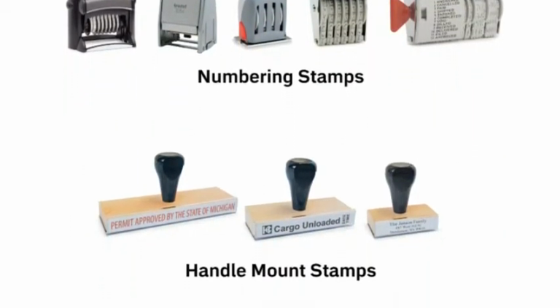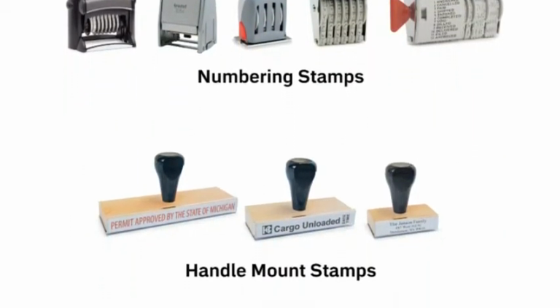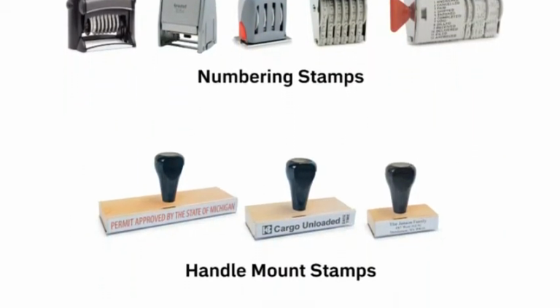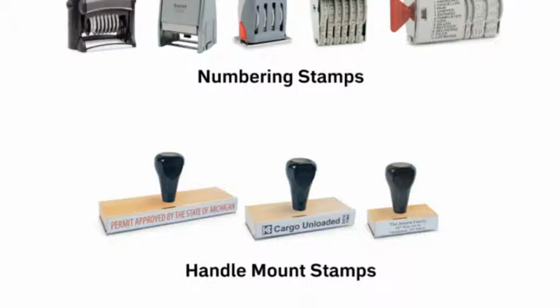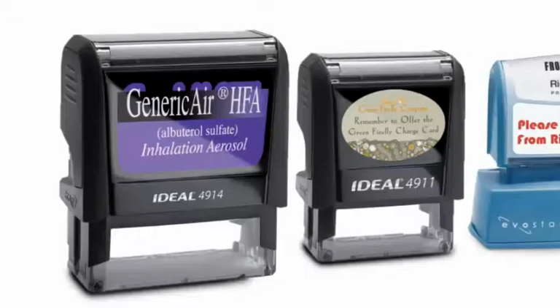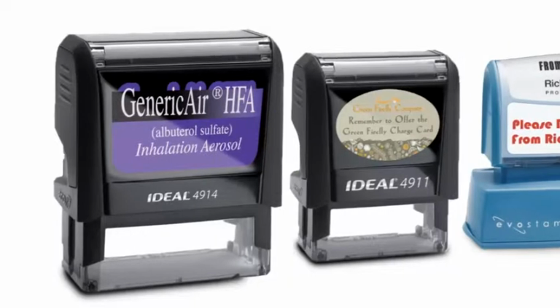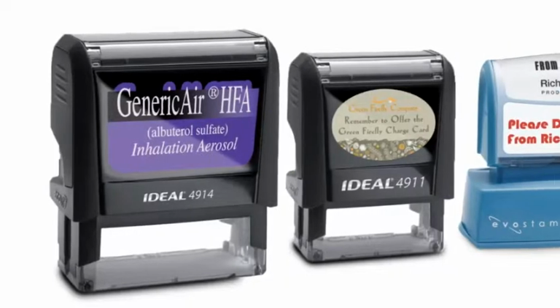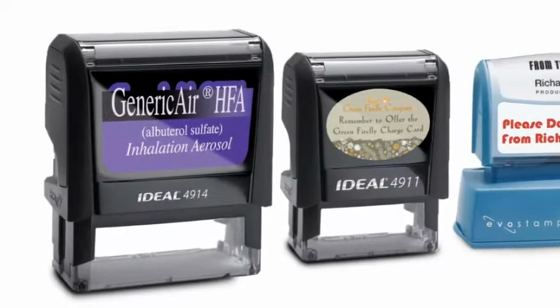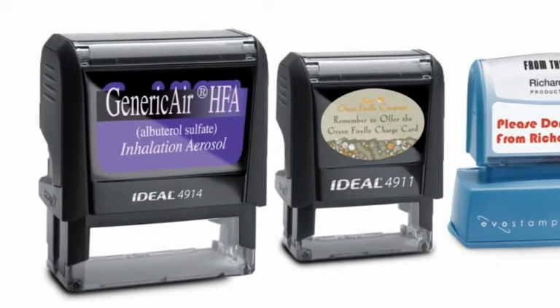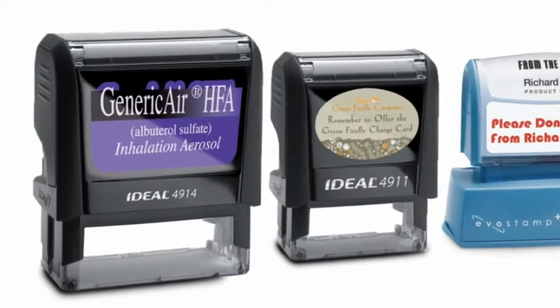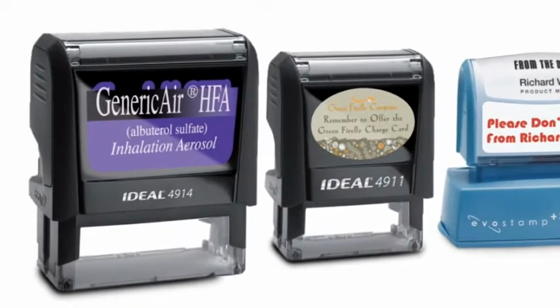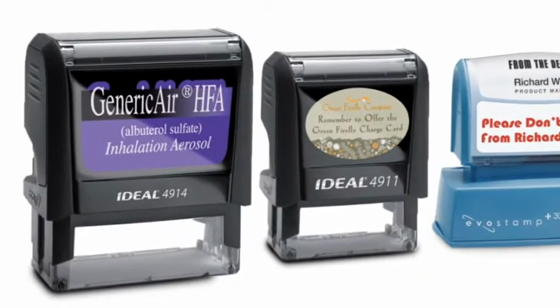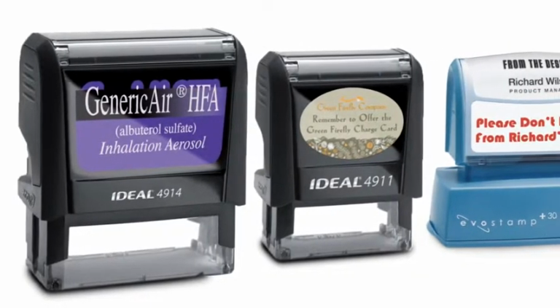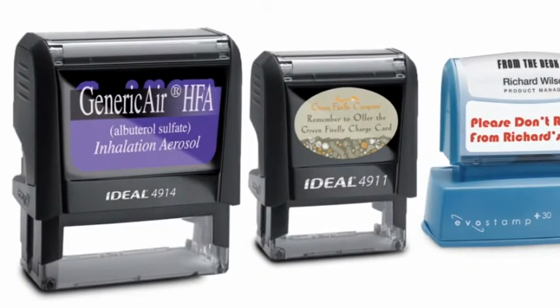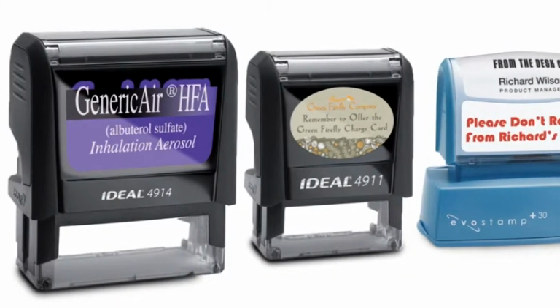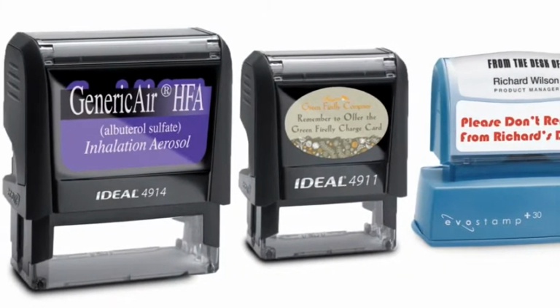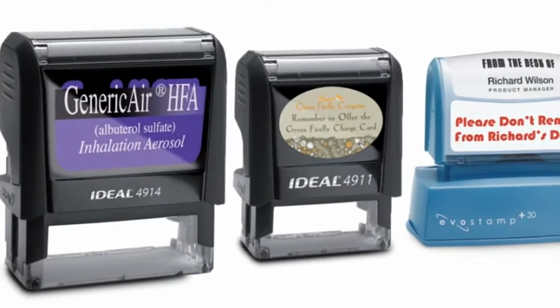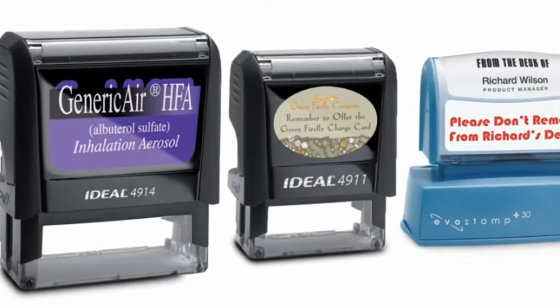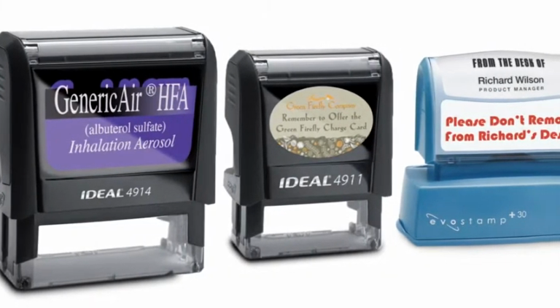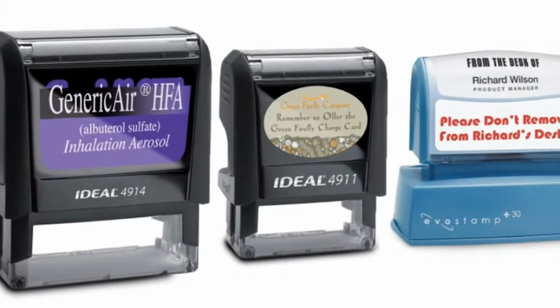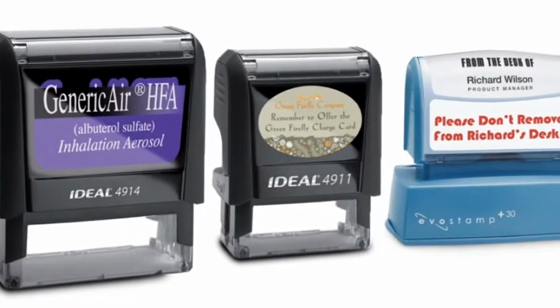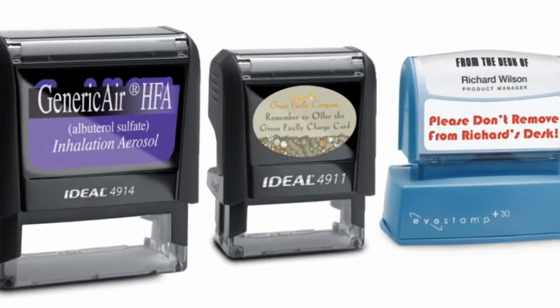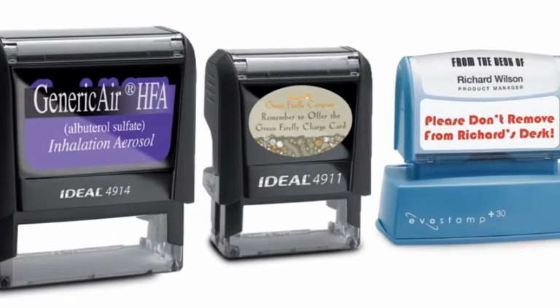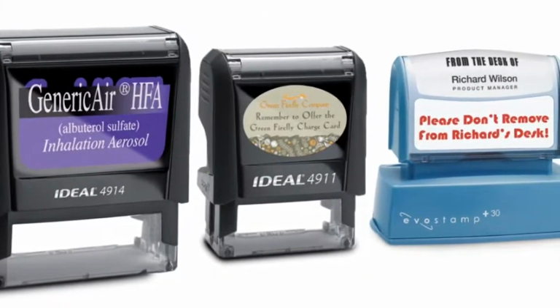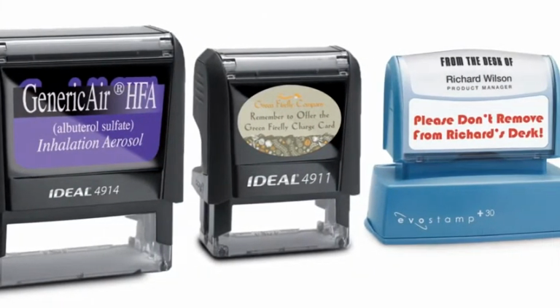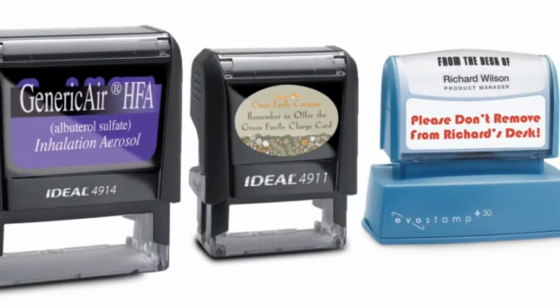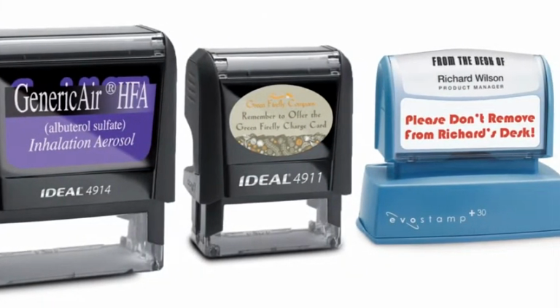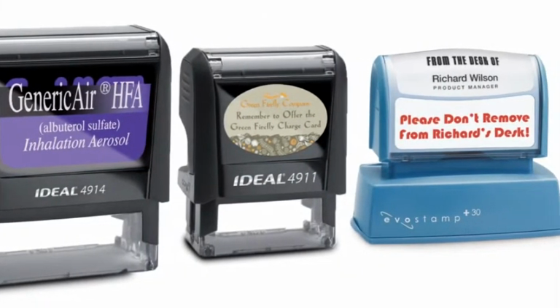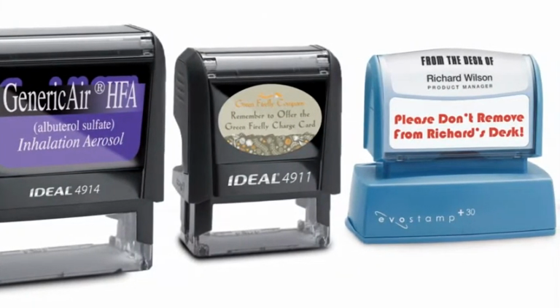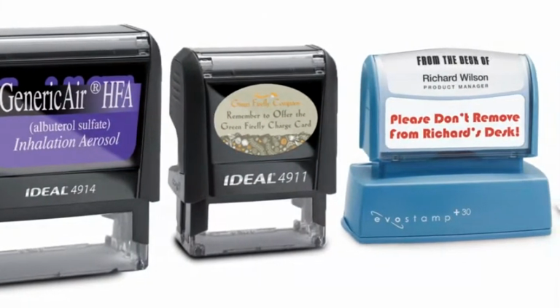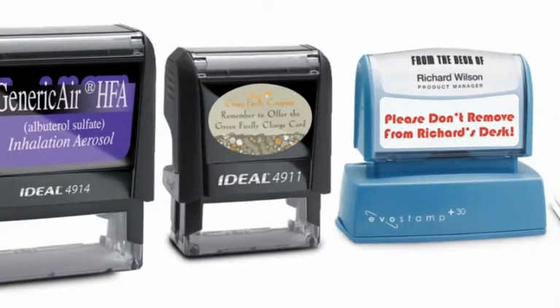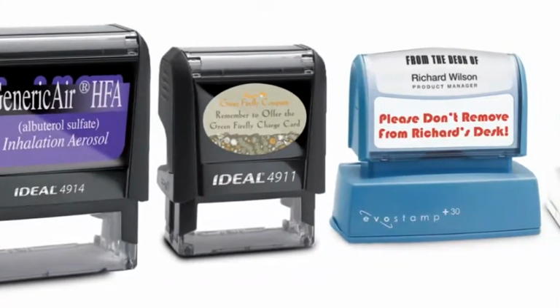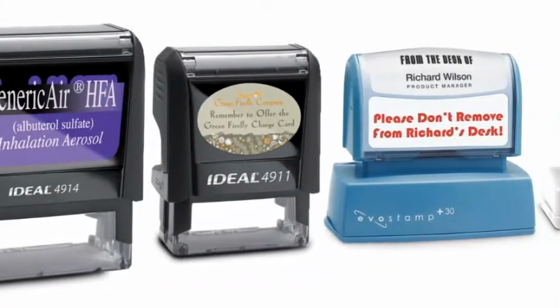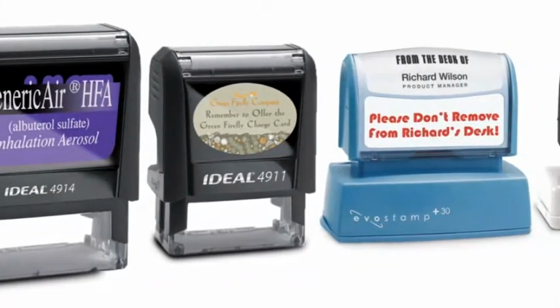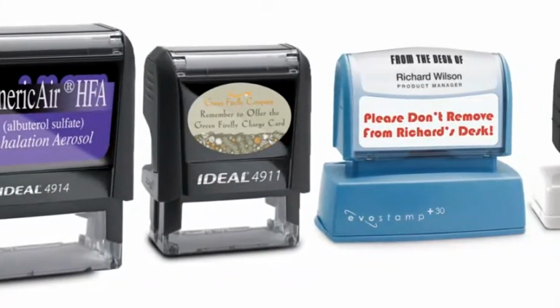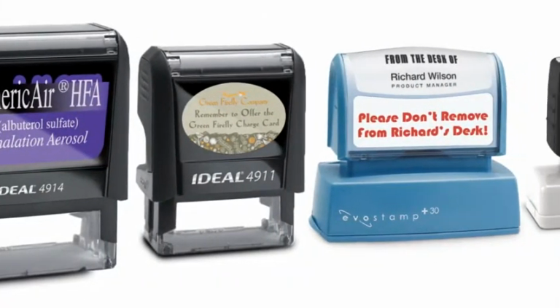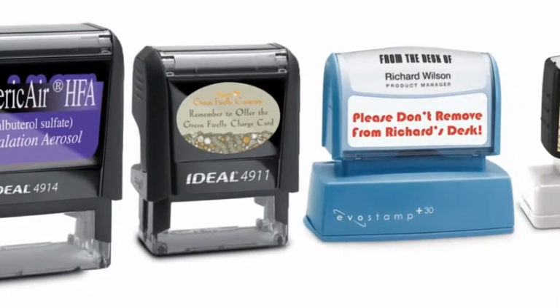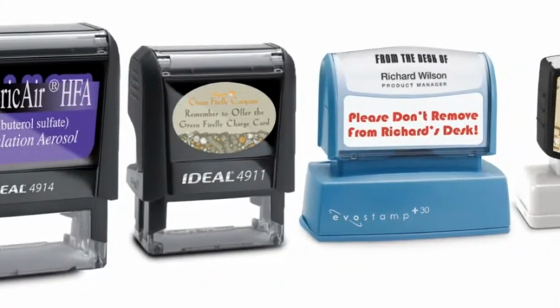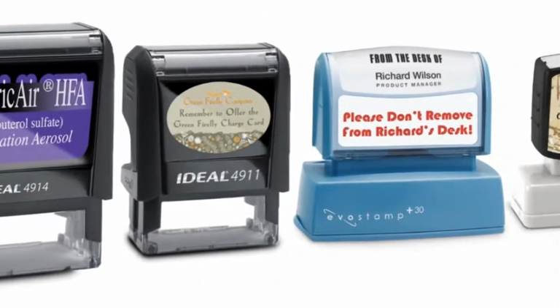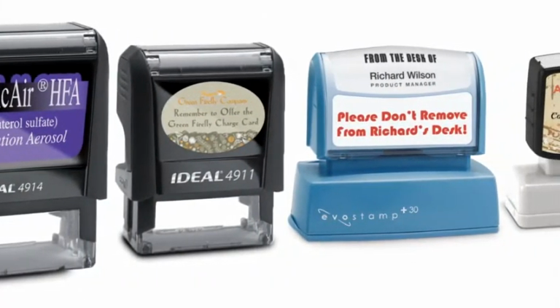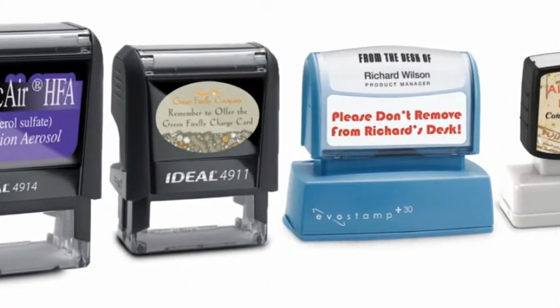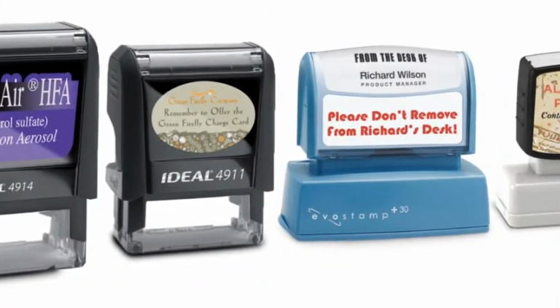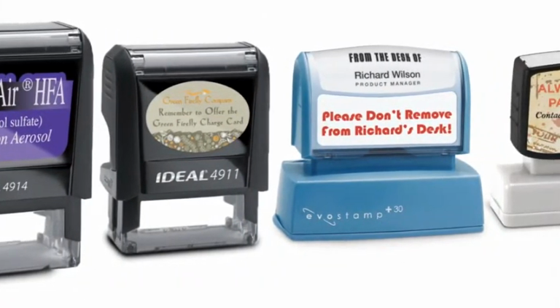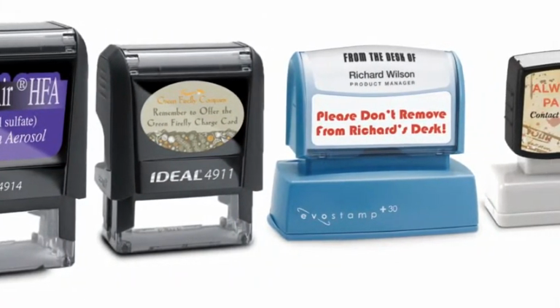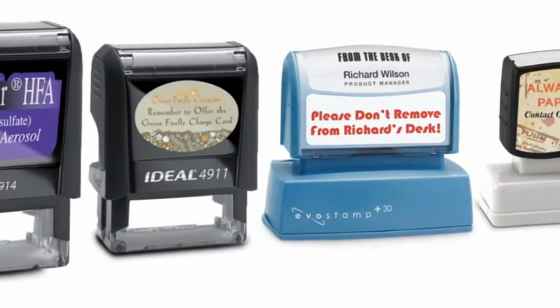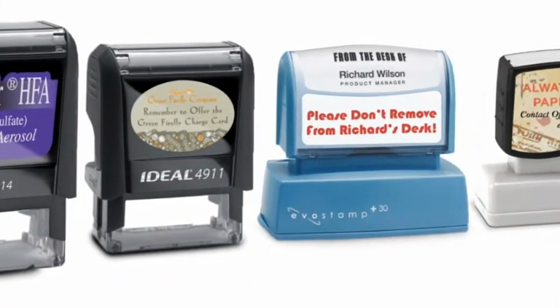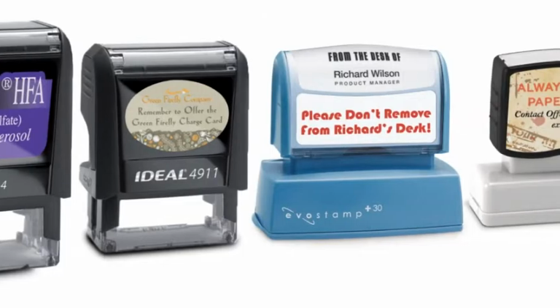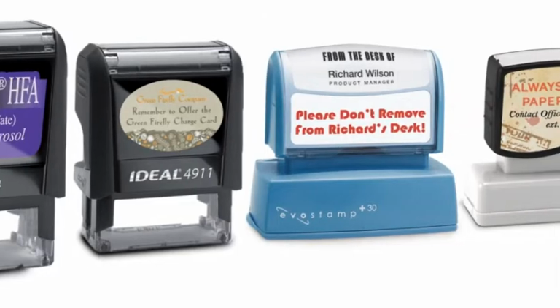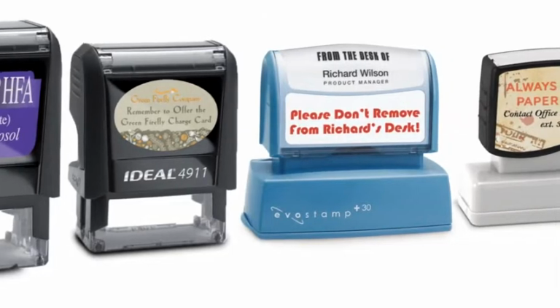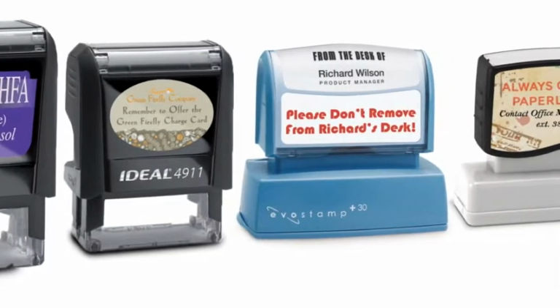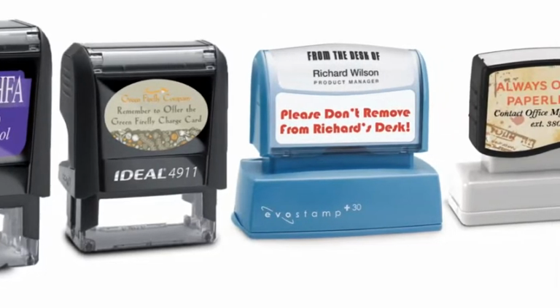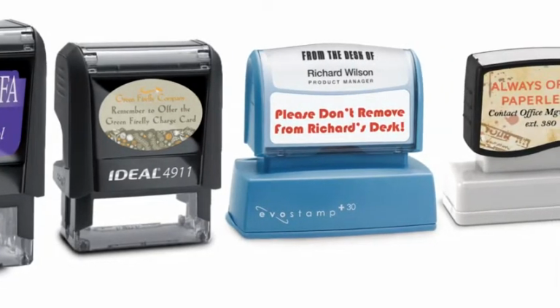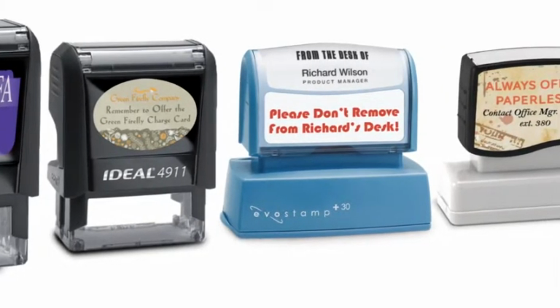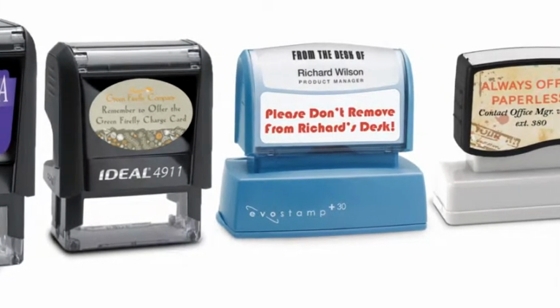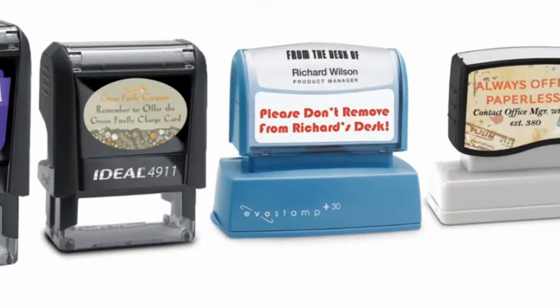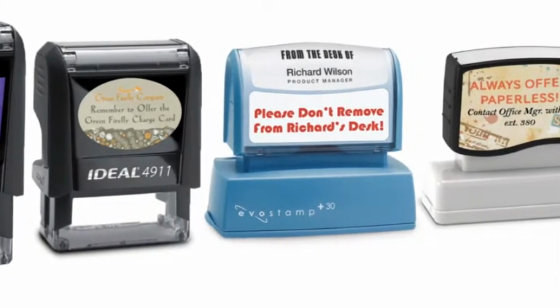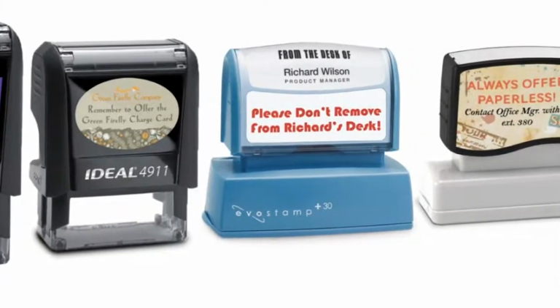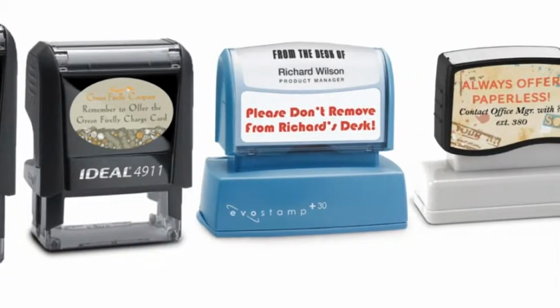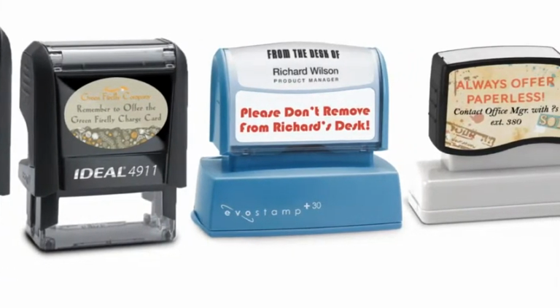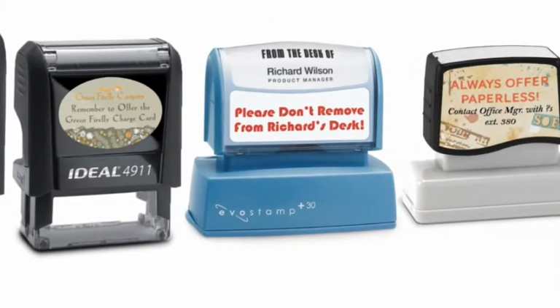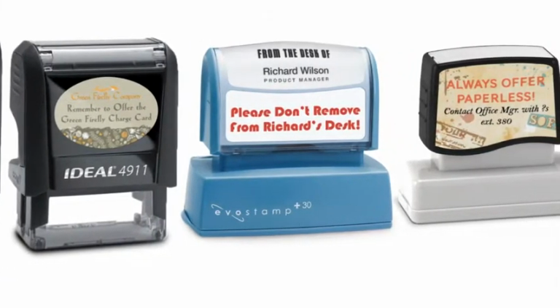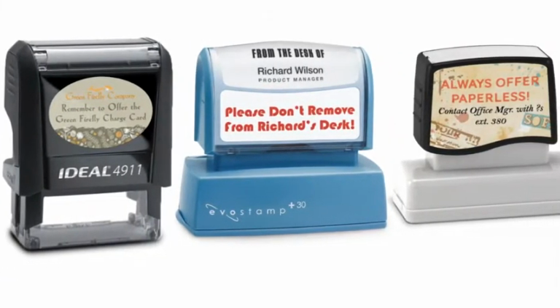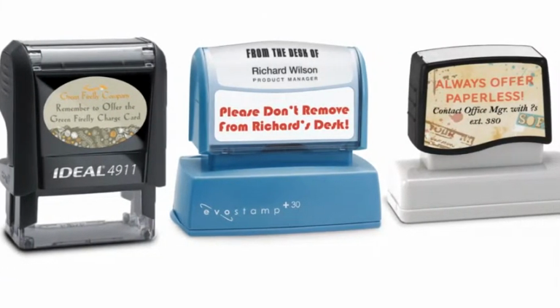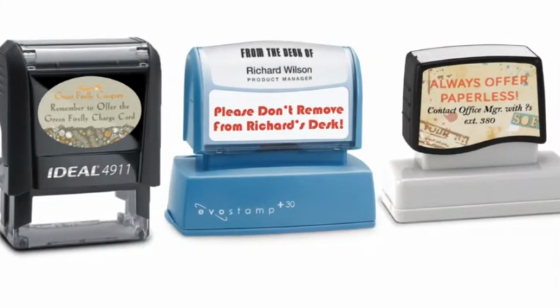Add important information to the outside of stamps to keep things organized. We have labeling solutions for any stamp you need.